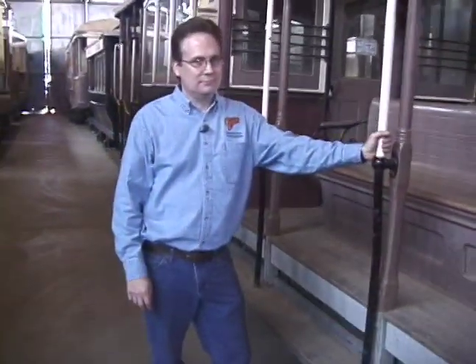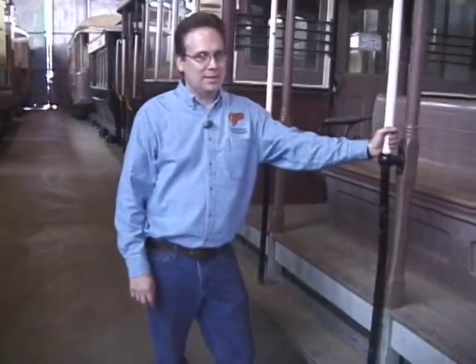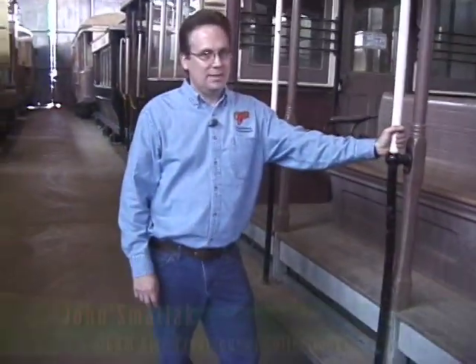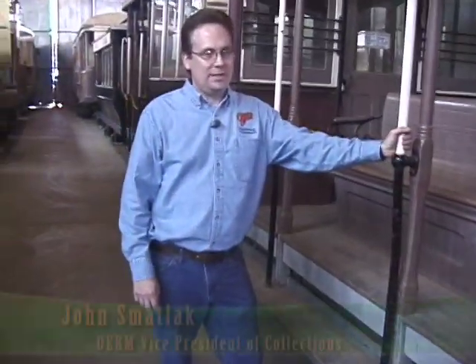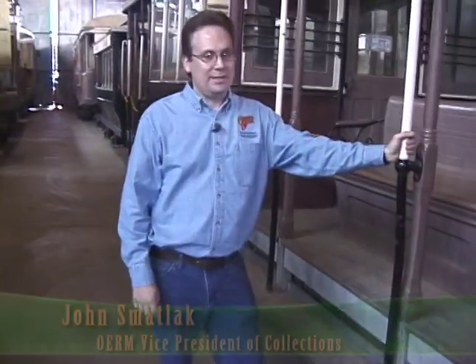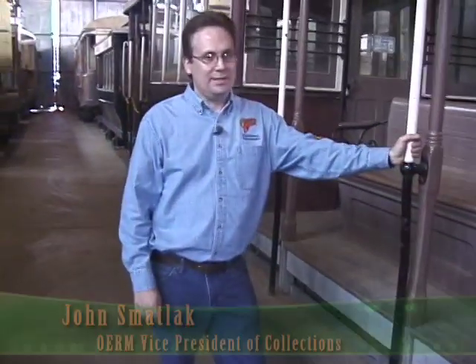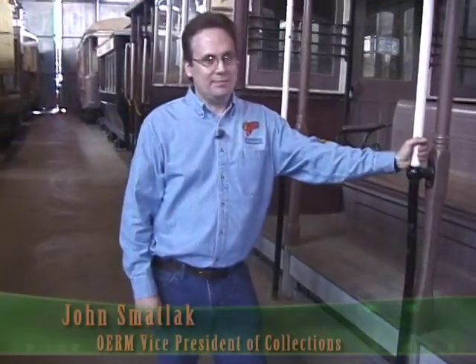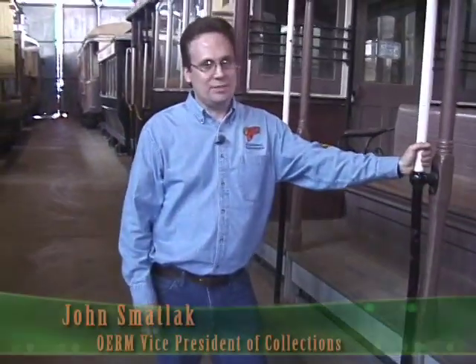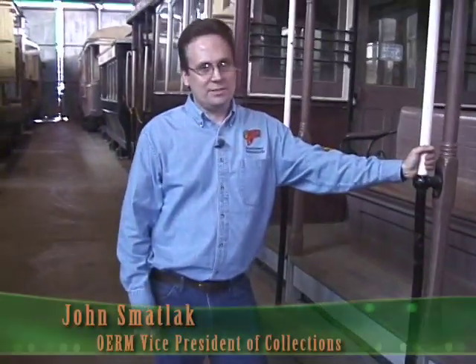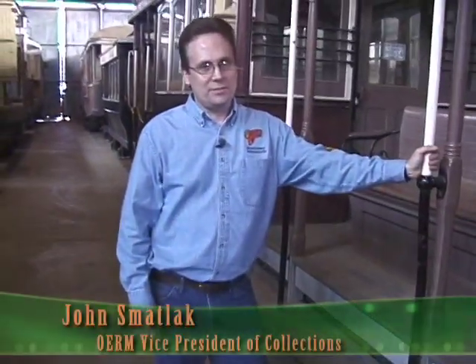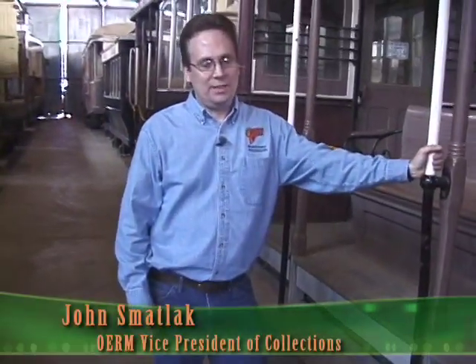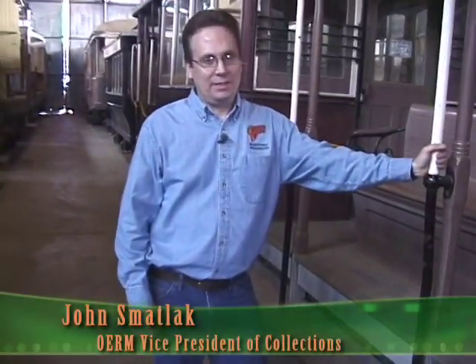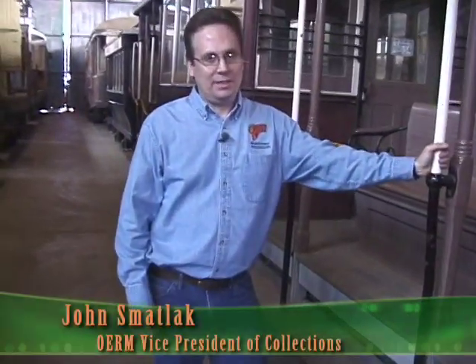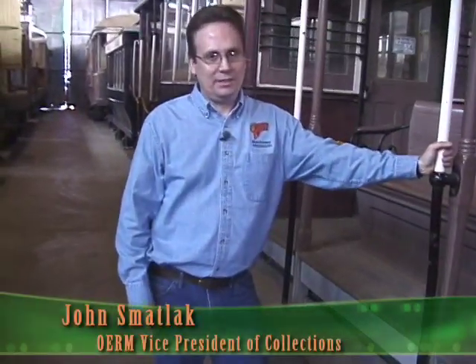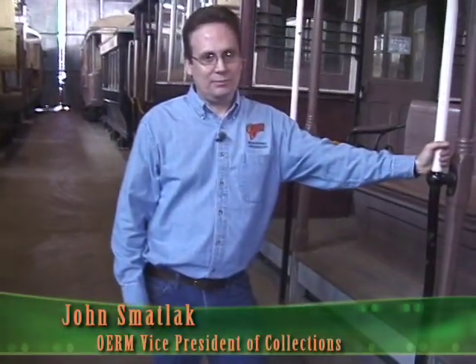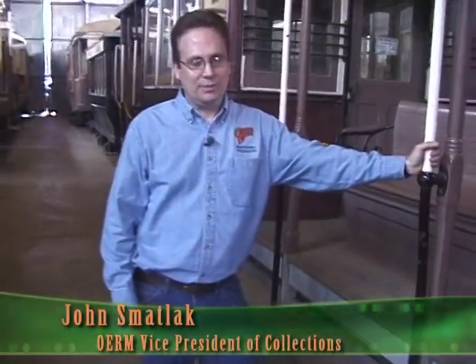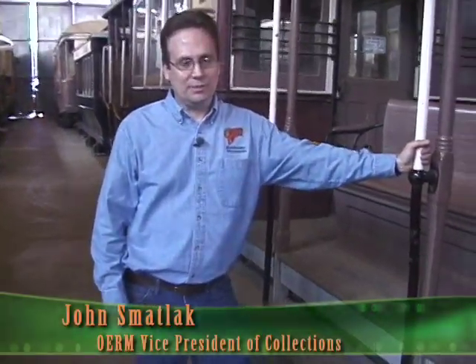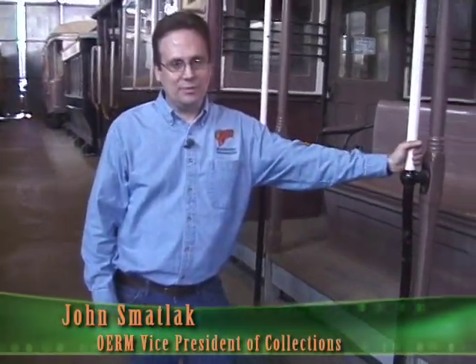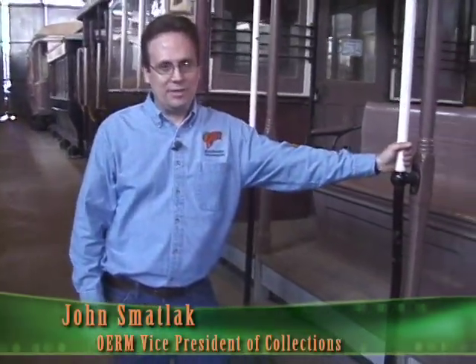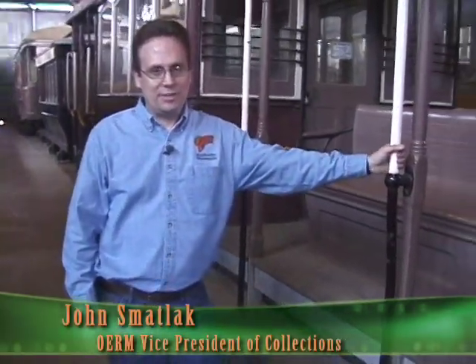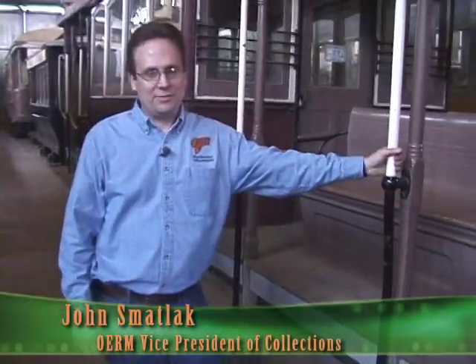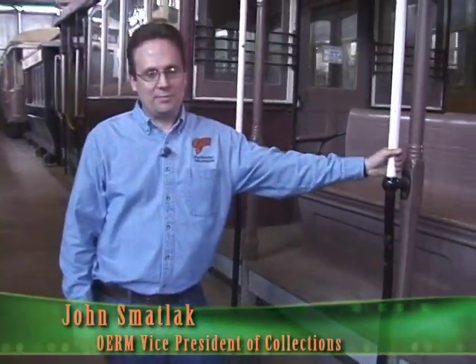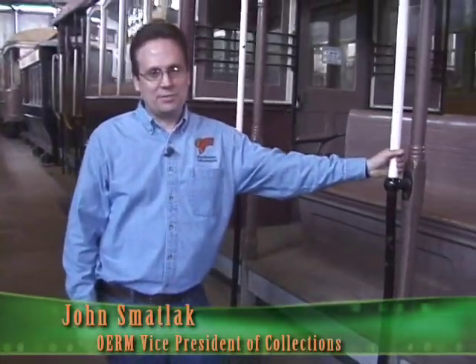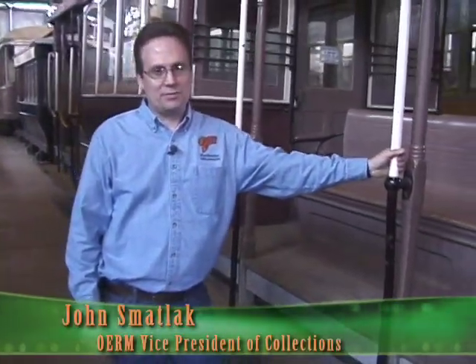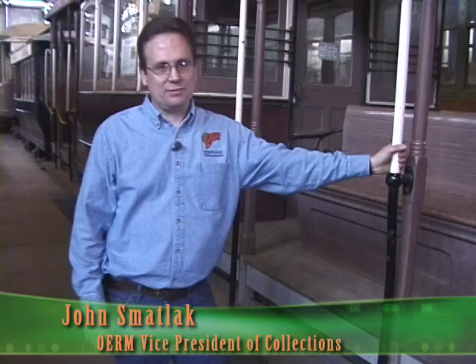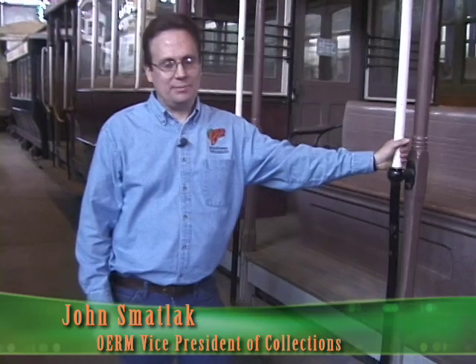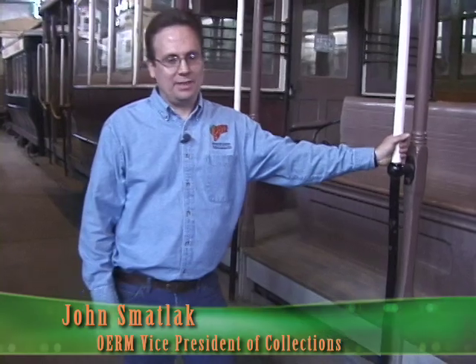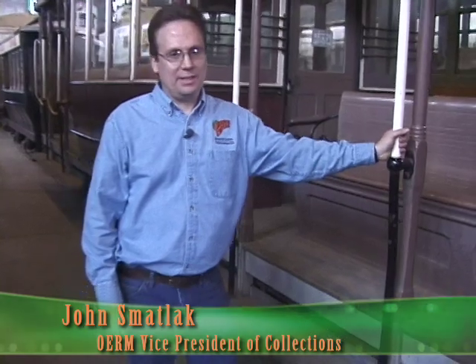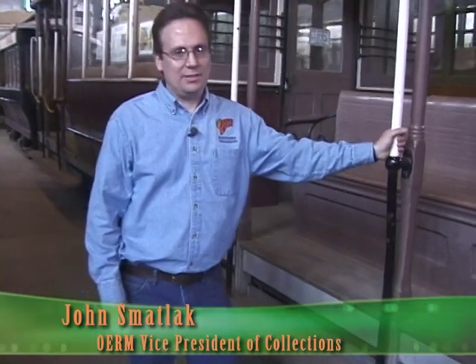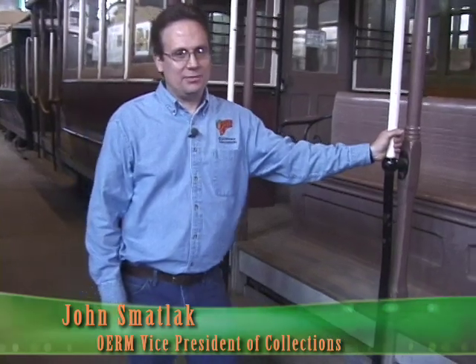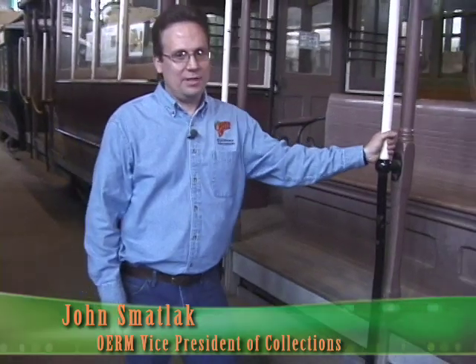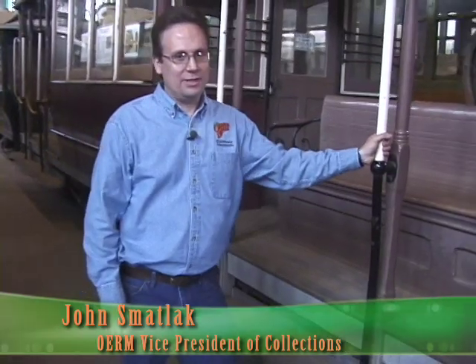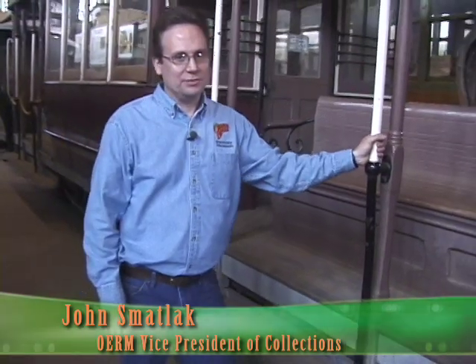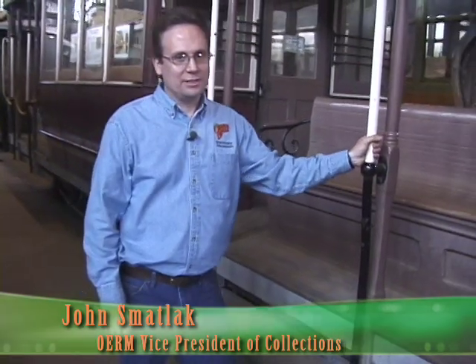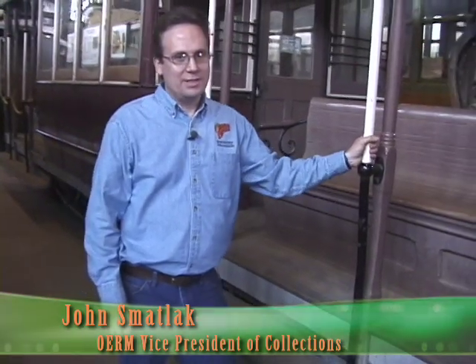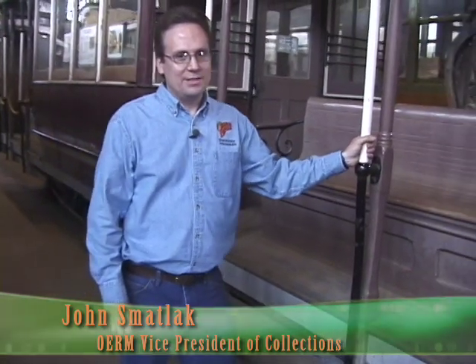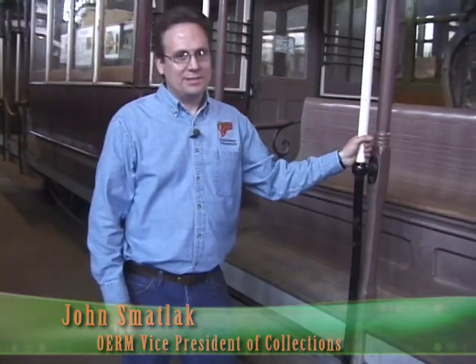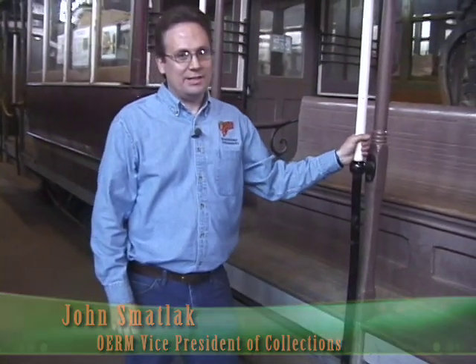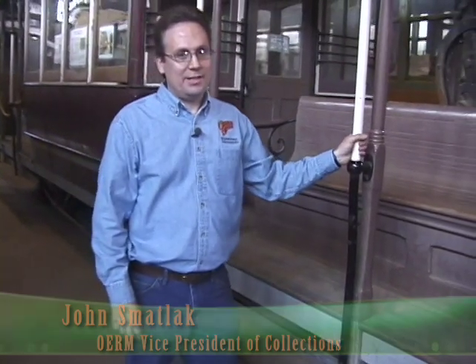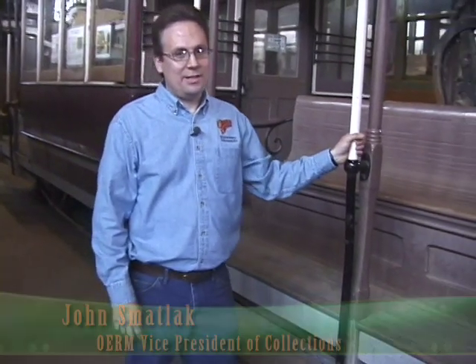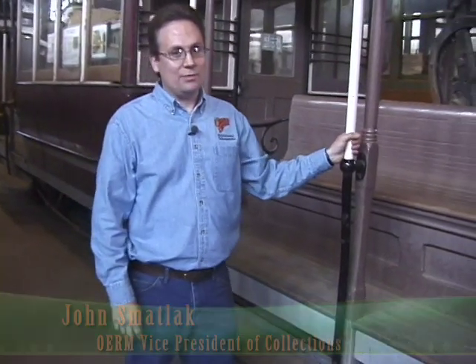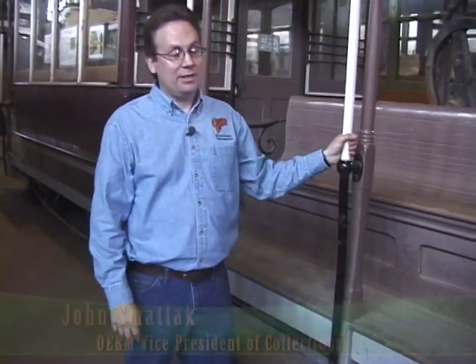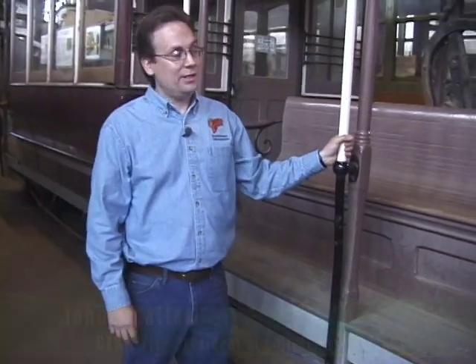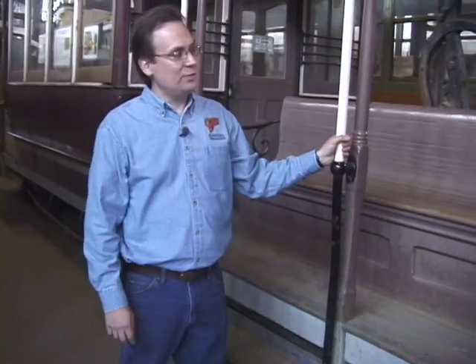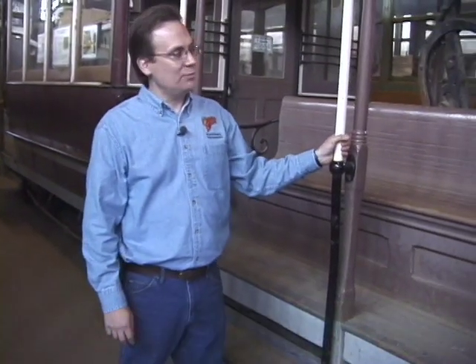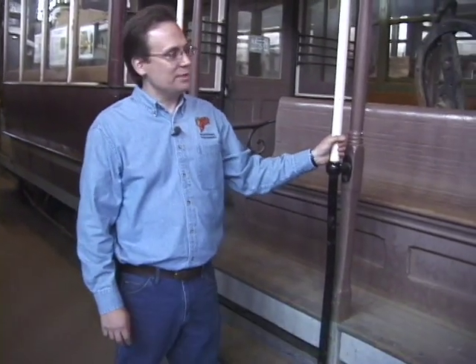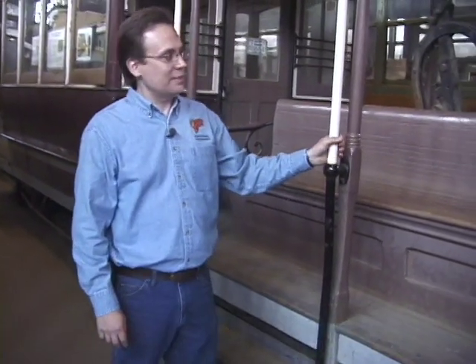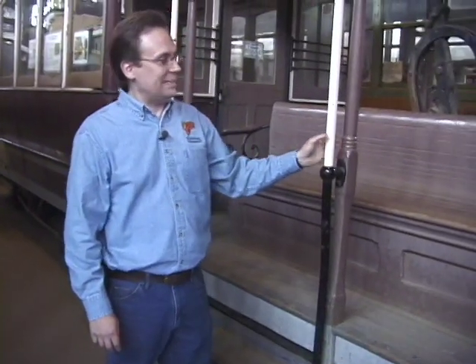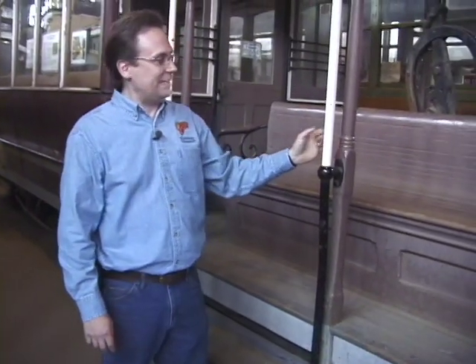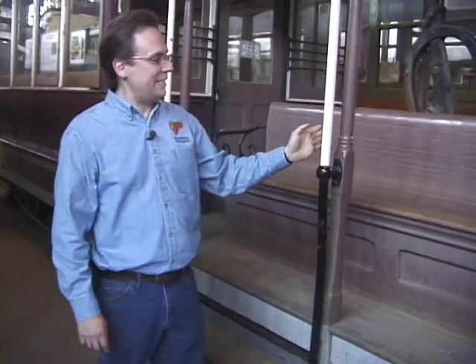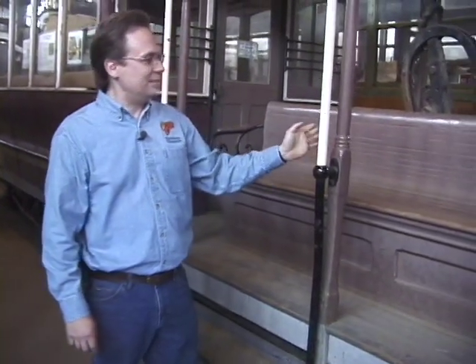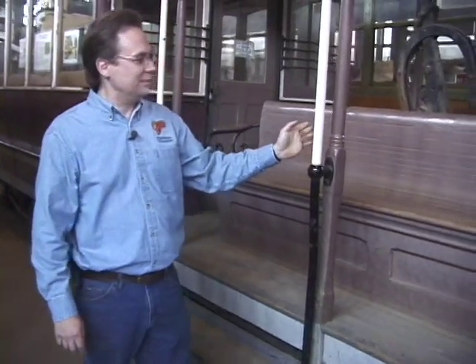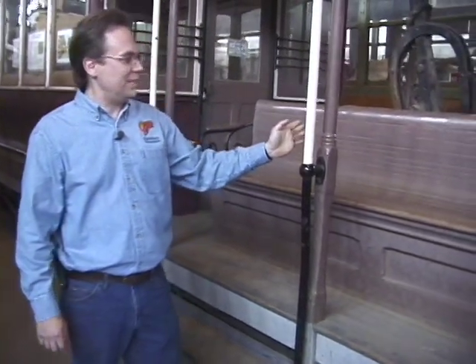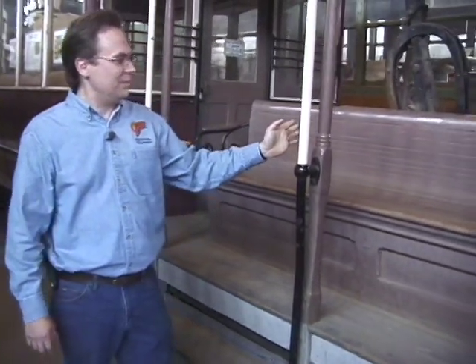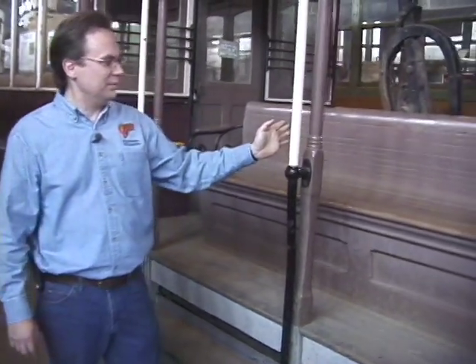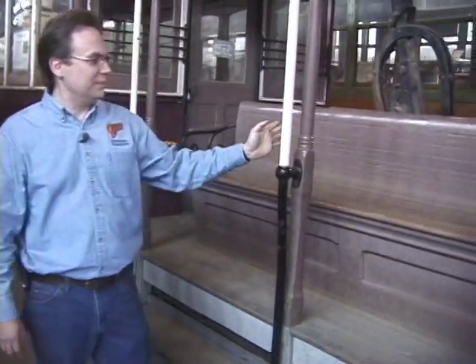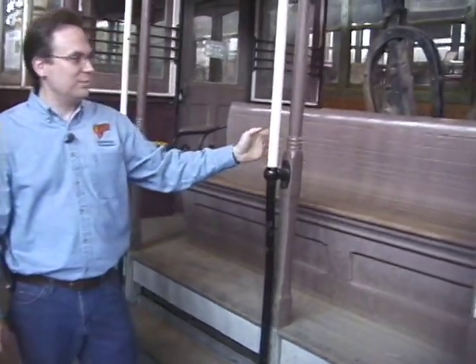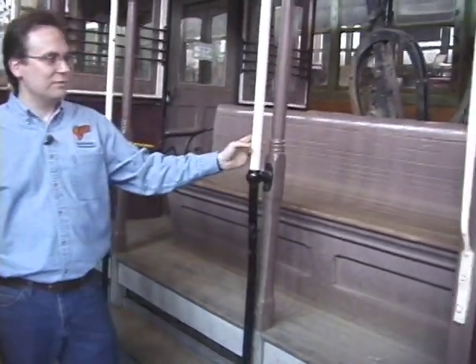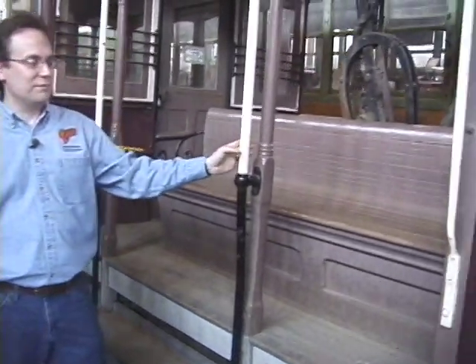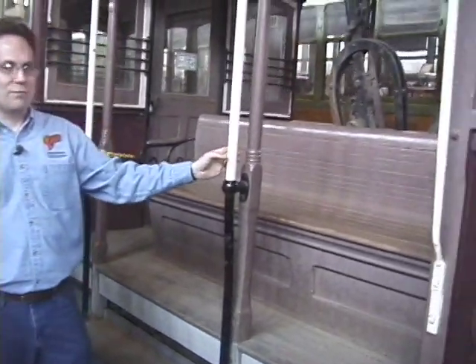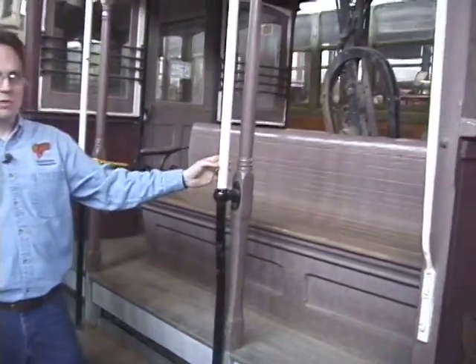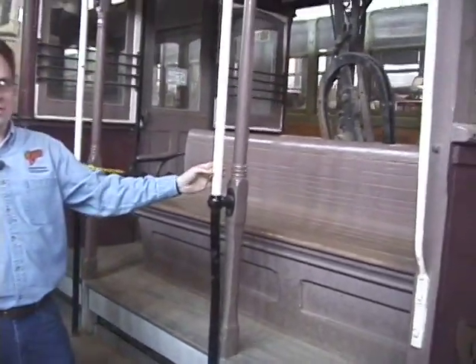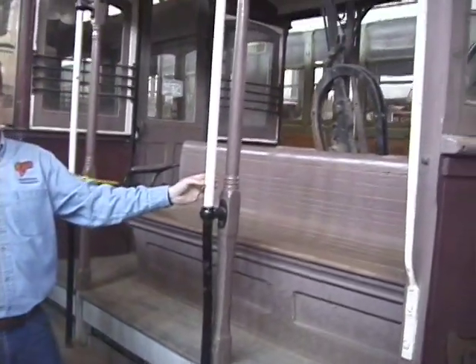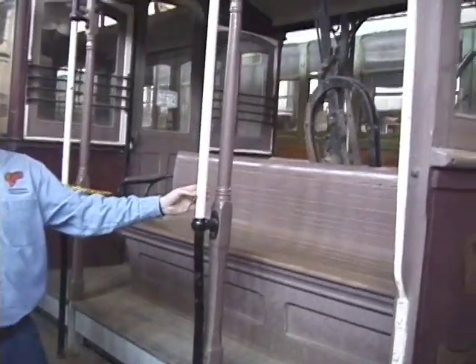Hi, I'm John Smatlak. Welcome to another episode of Behind the Rails. Today we're here with Cal Cable number 43.